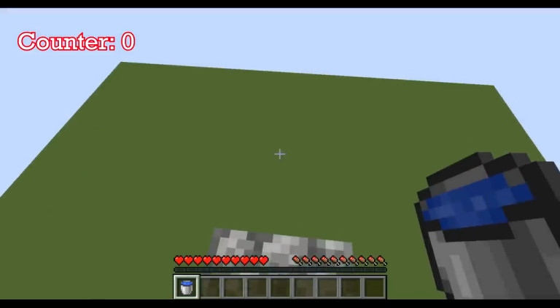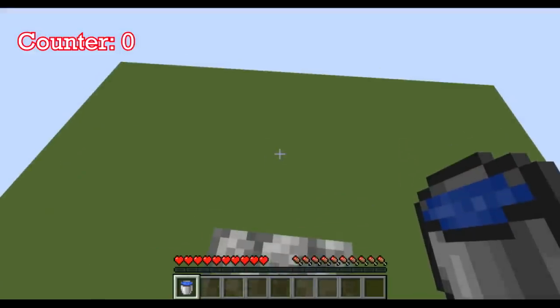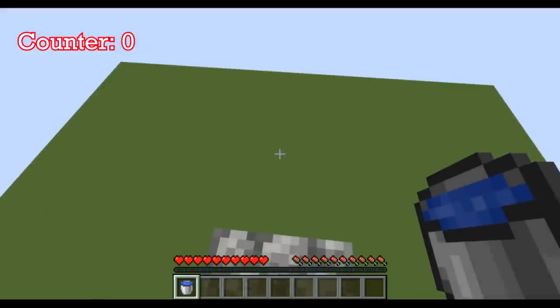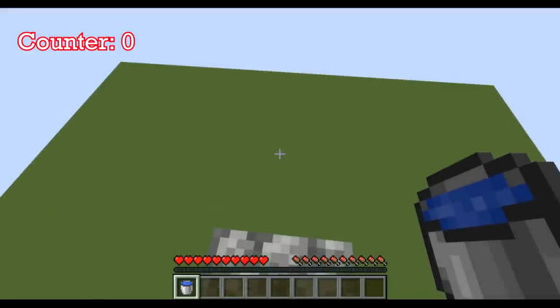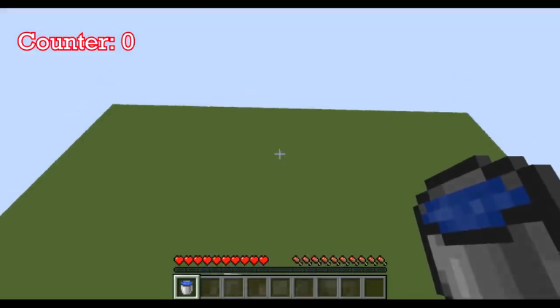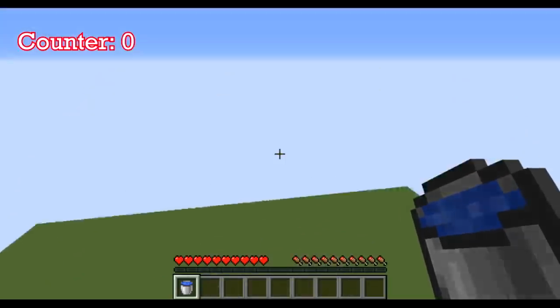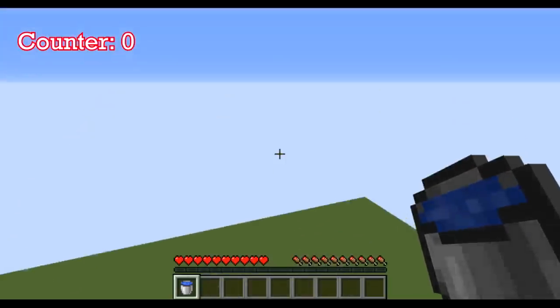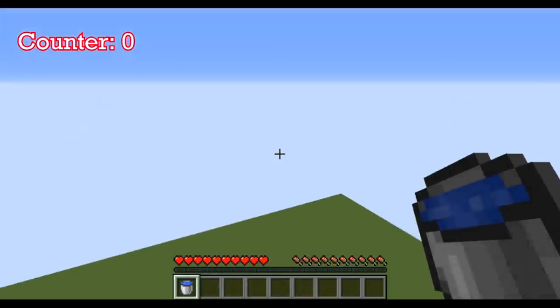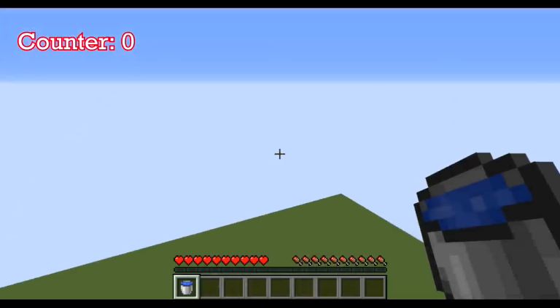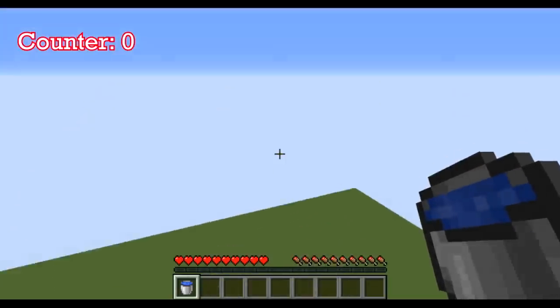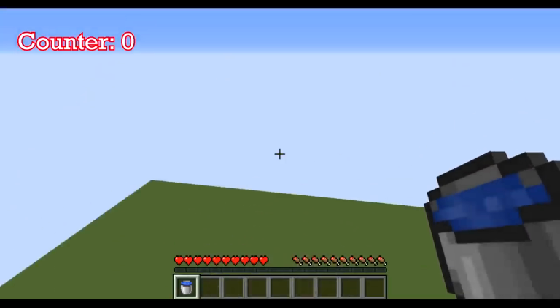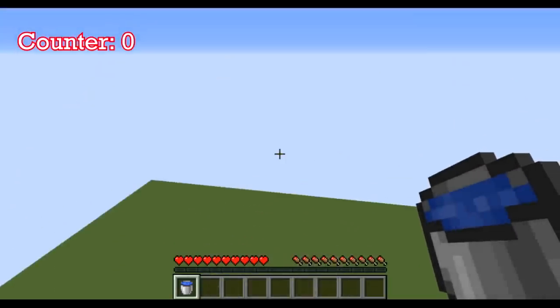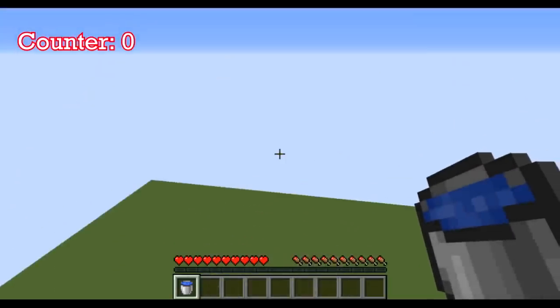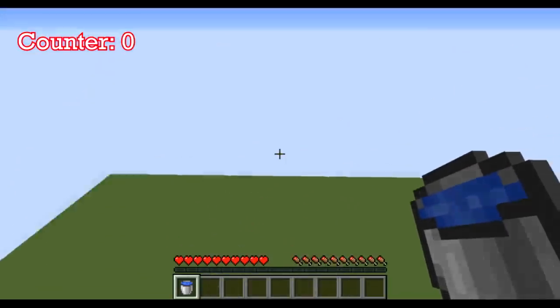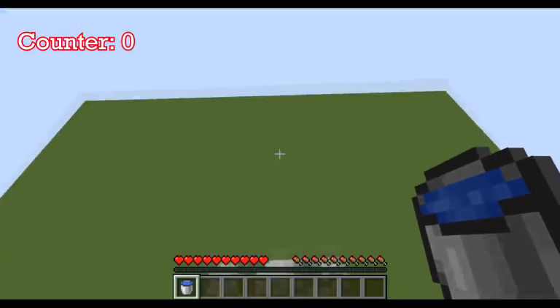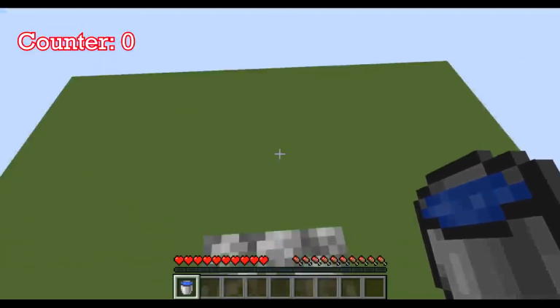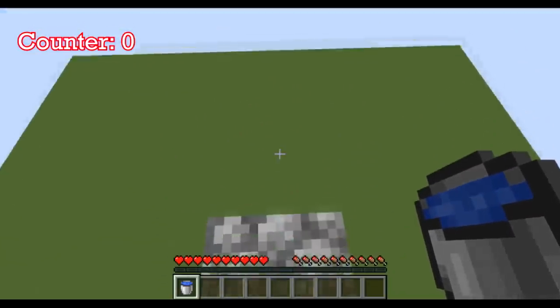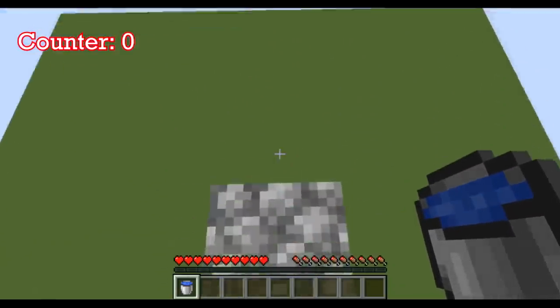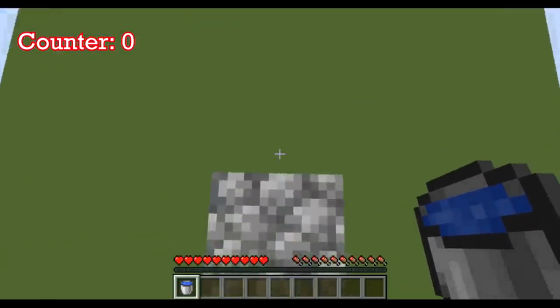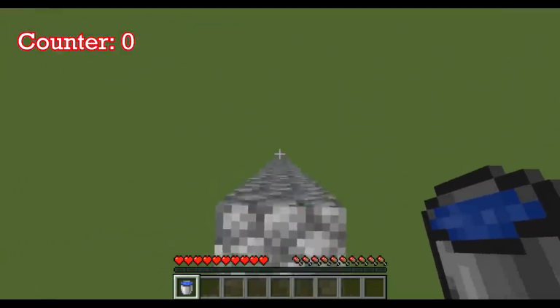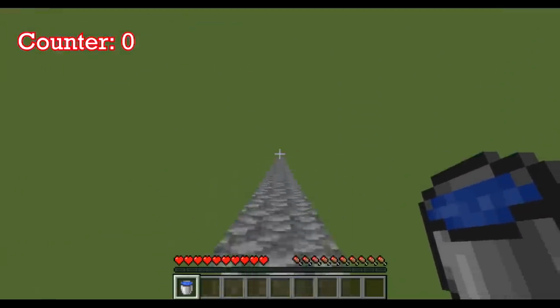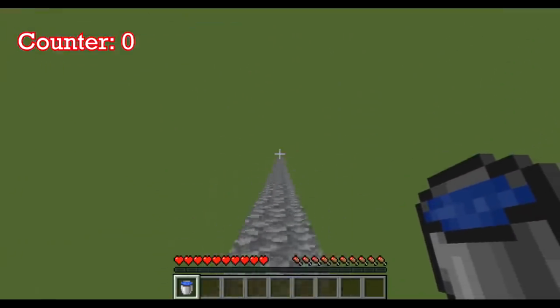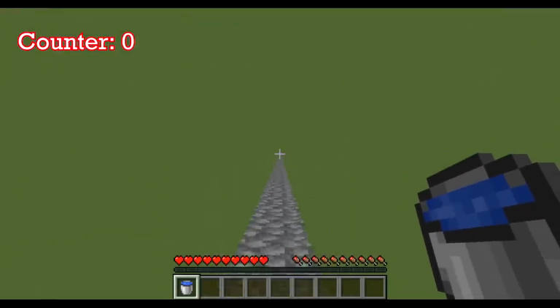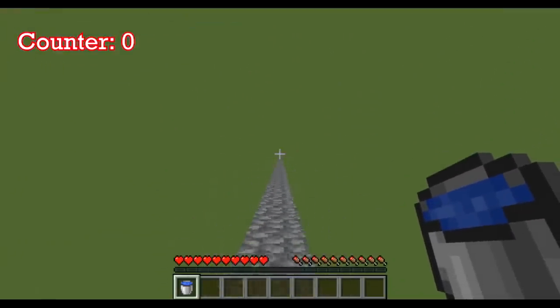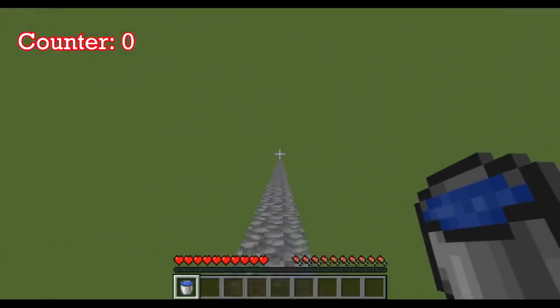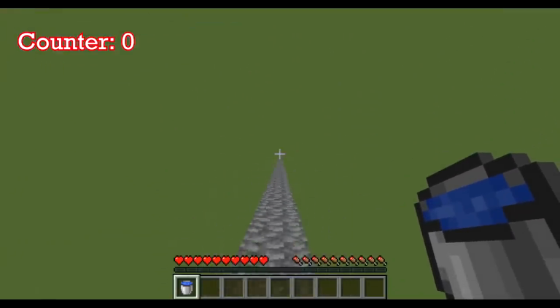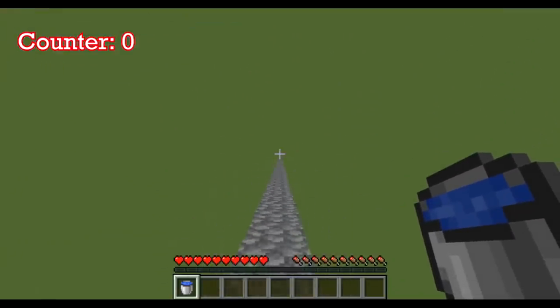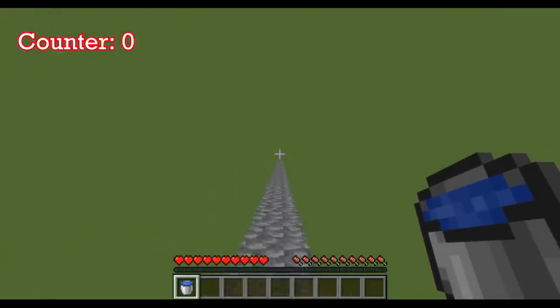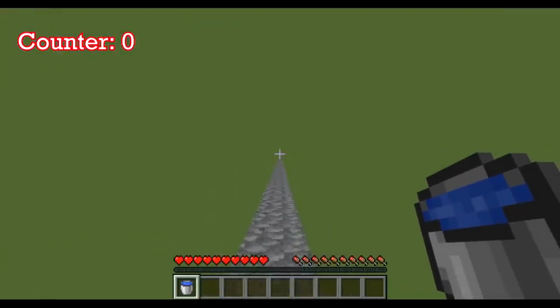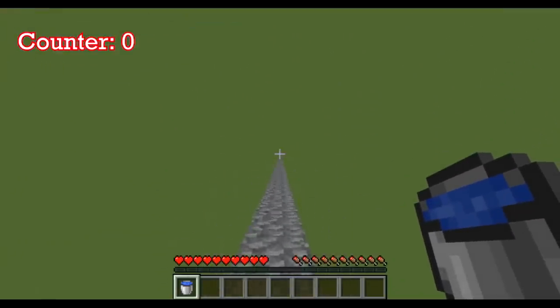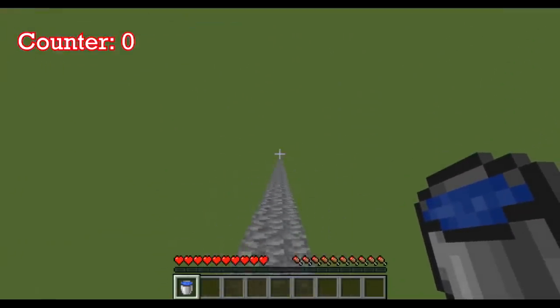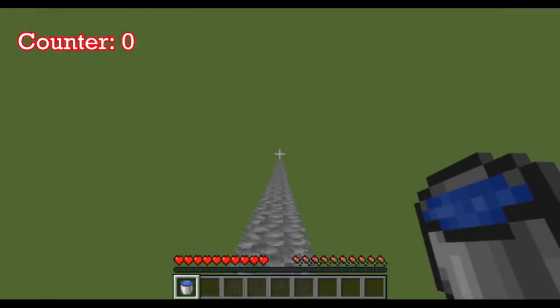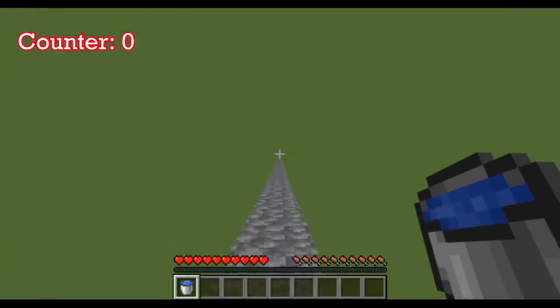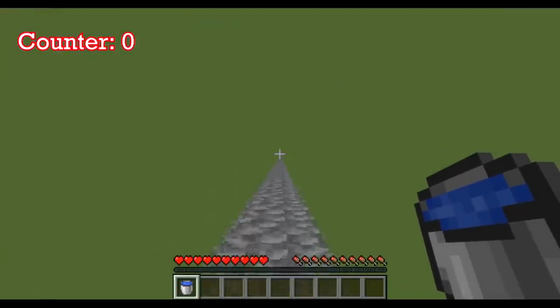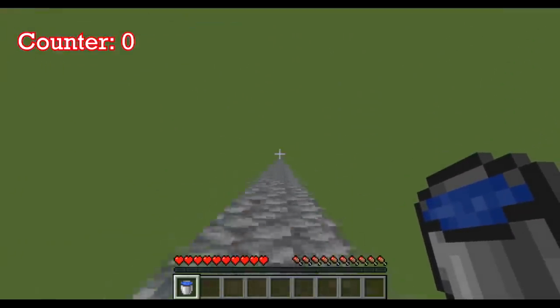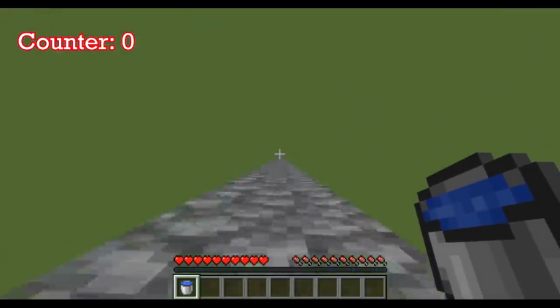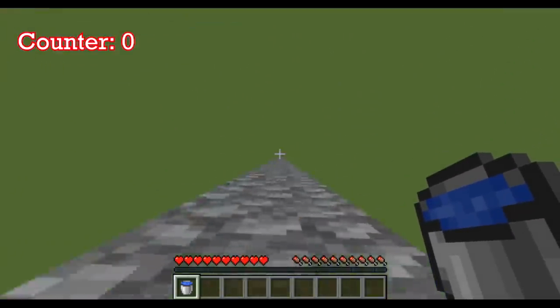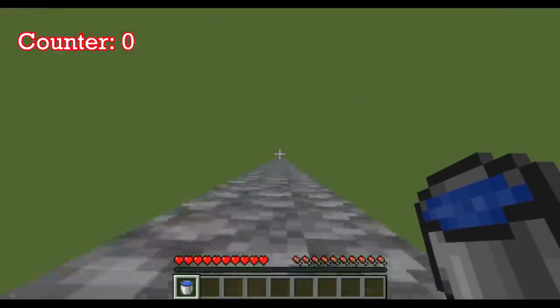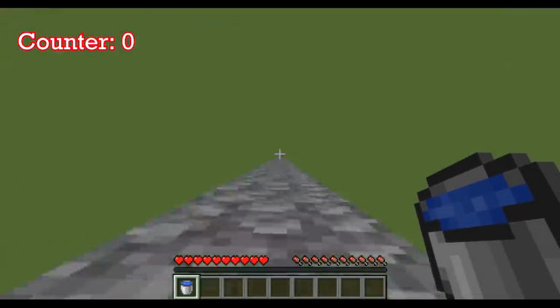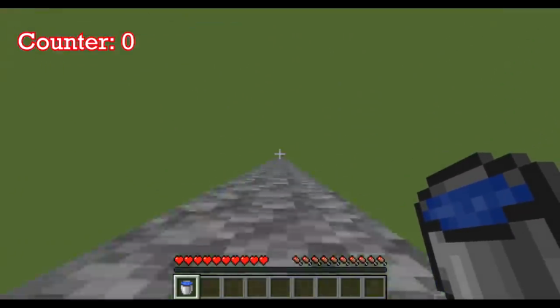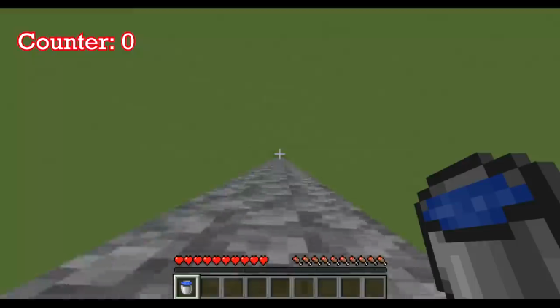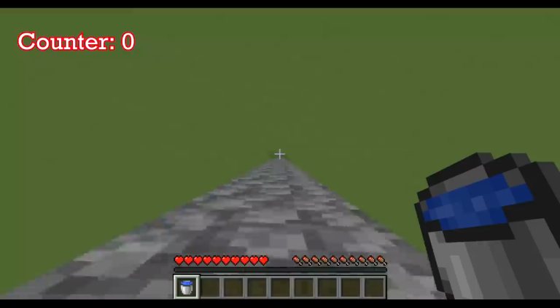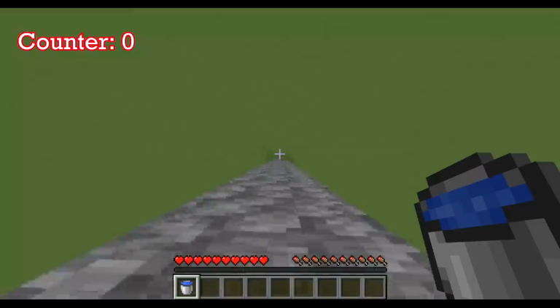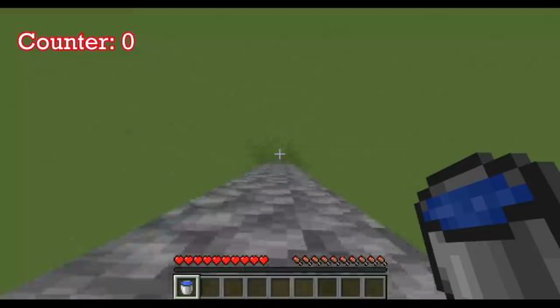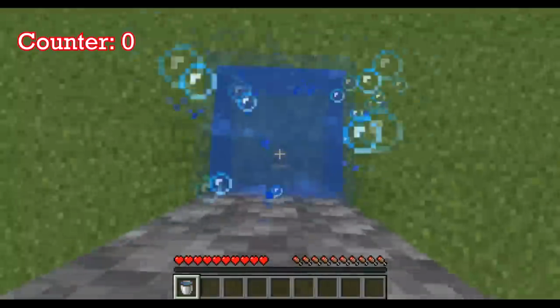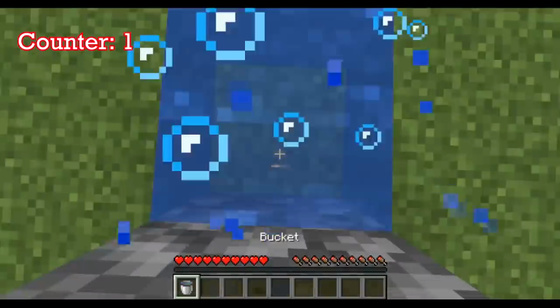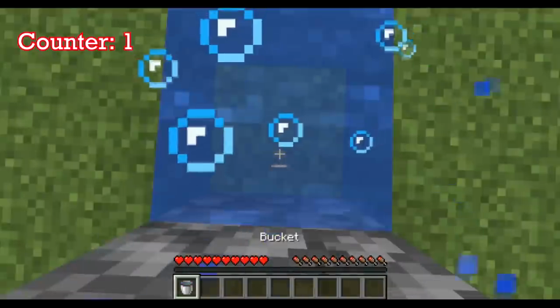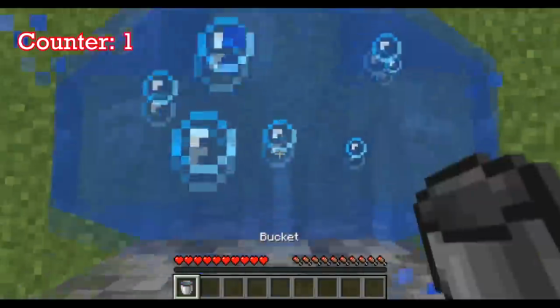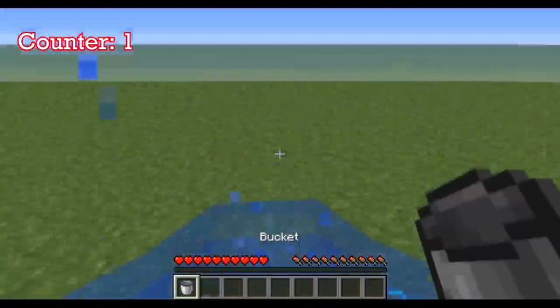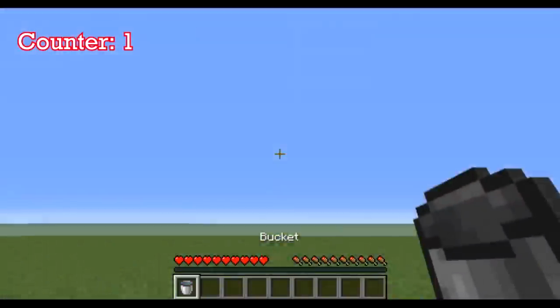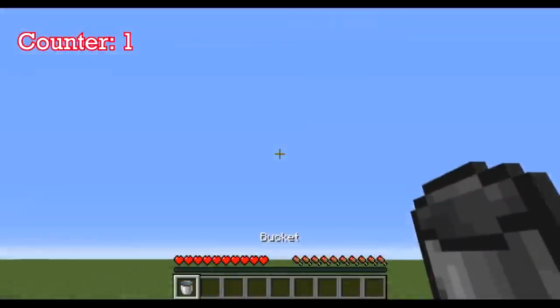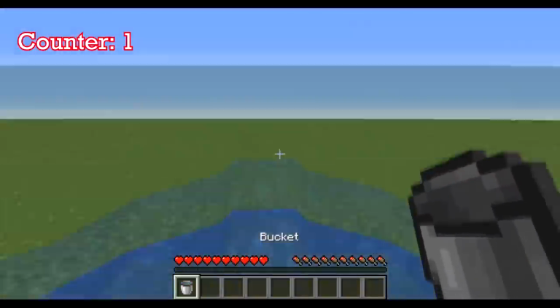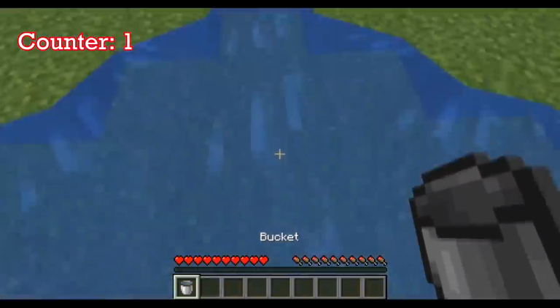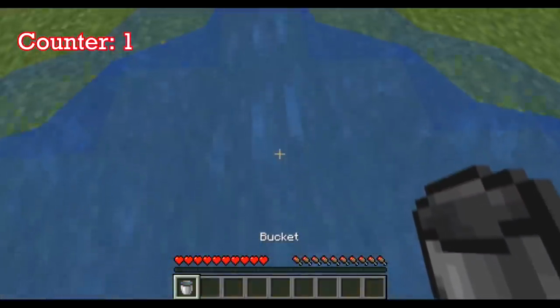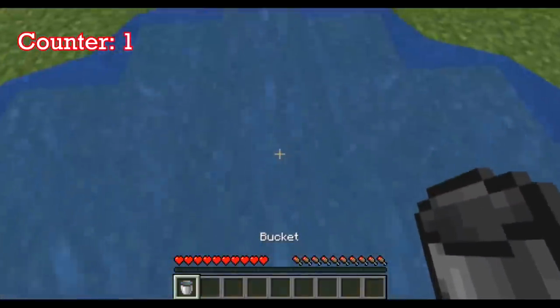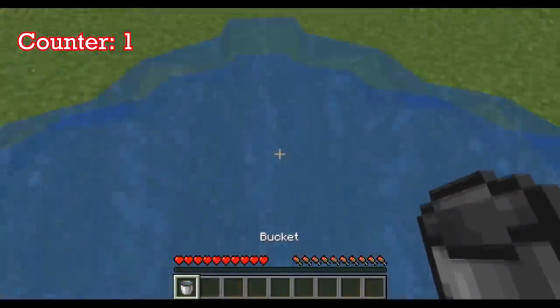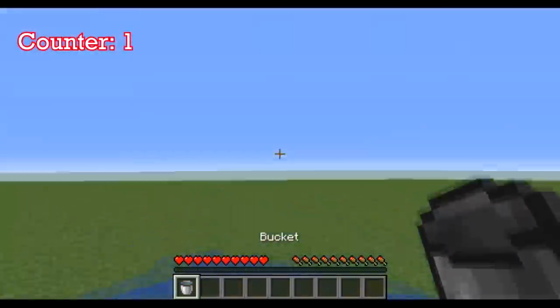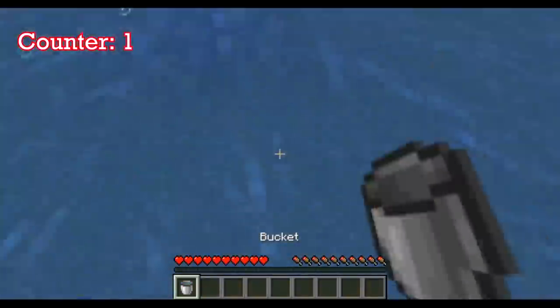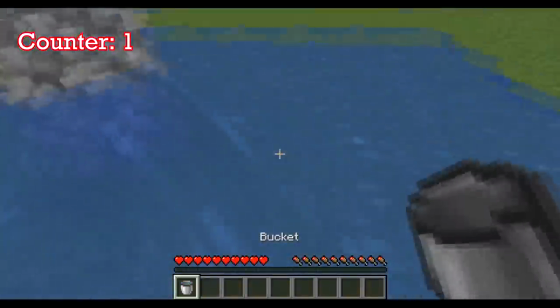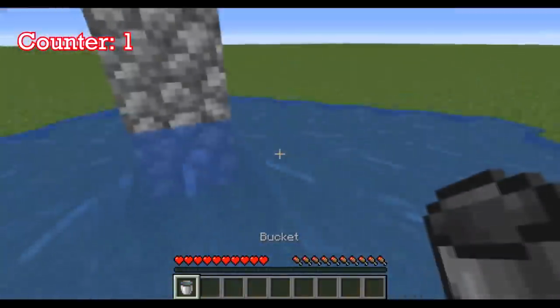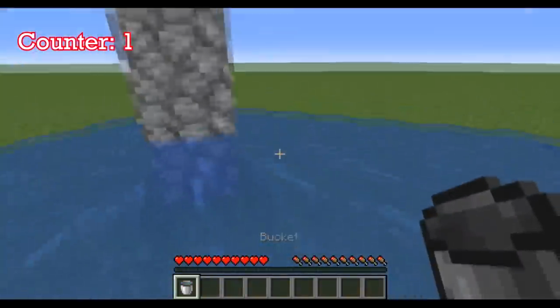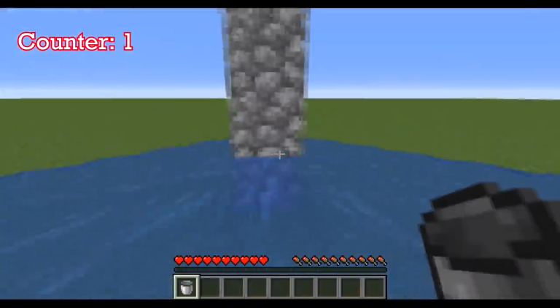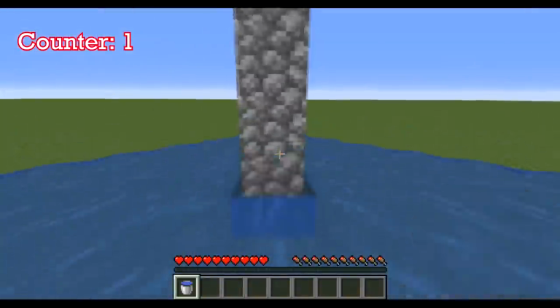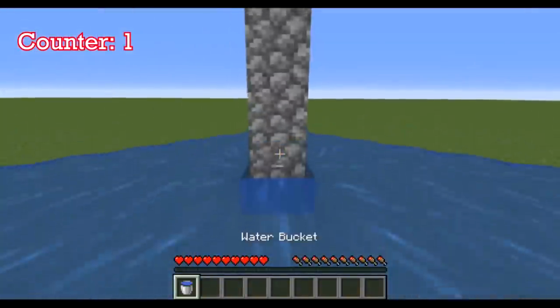We're going to start with one of the most obvious: the MLG water bucket. Everybody knows you can cancel fall damage like this. It's the classic way. That's one on the board.